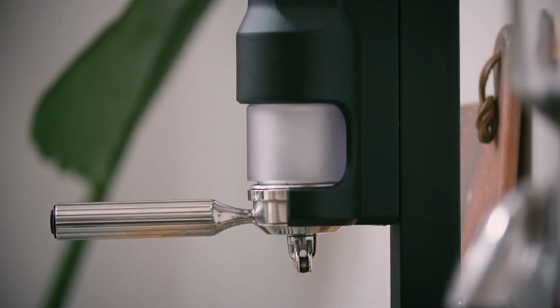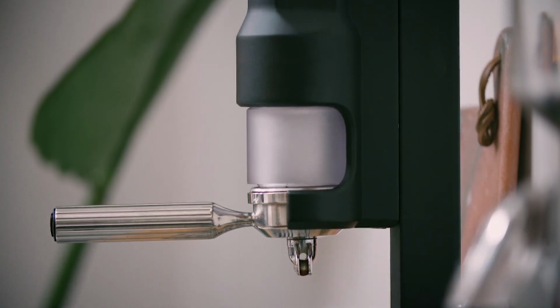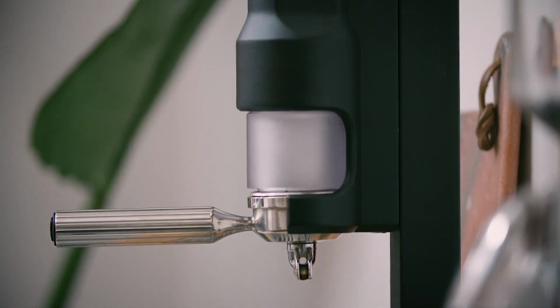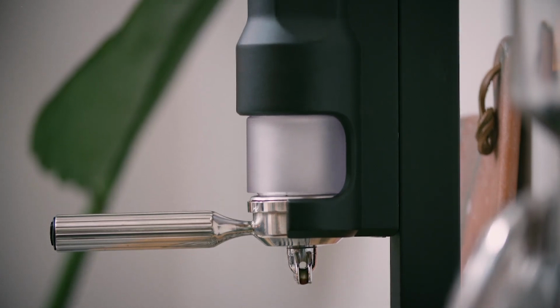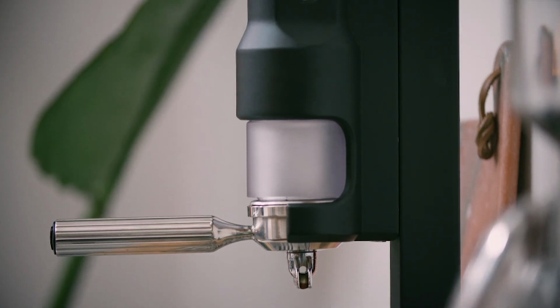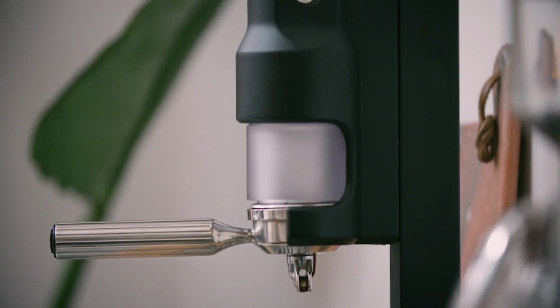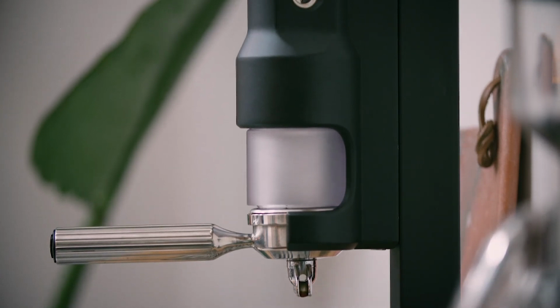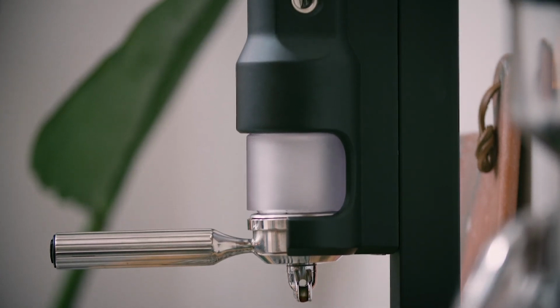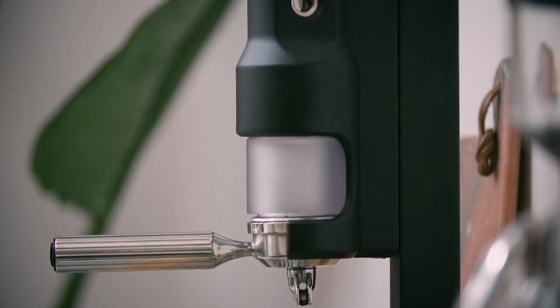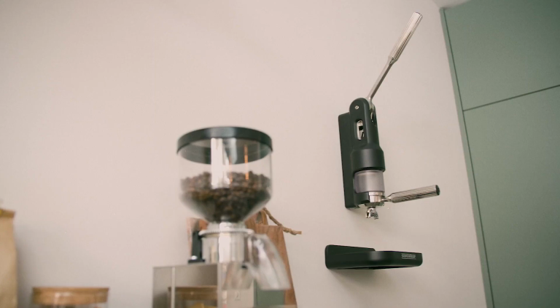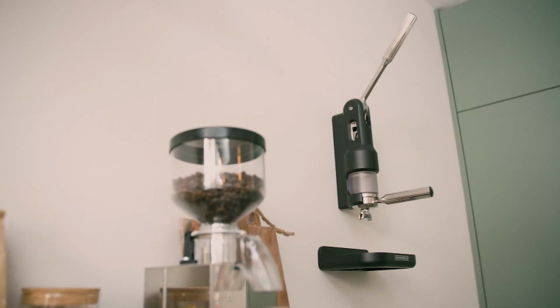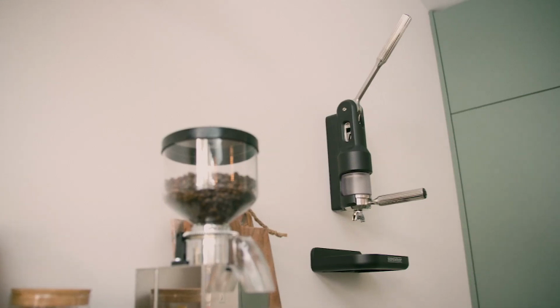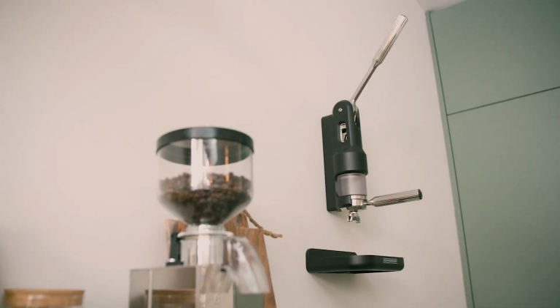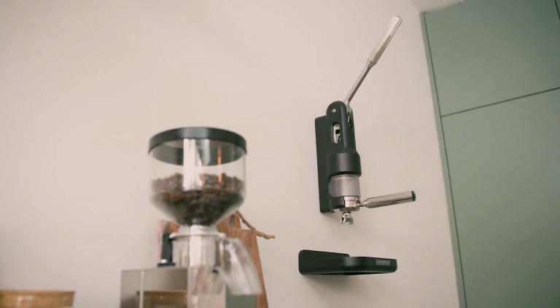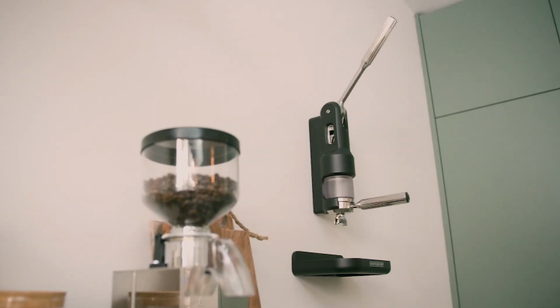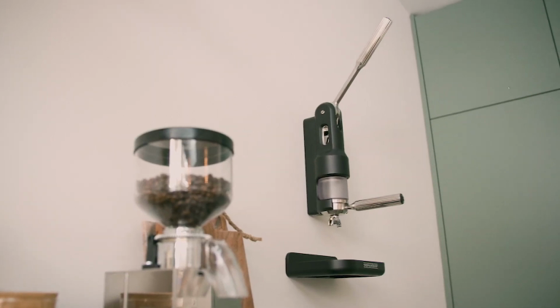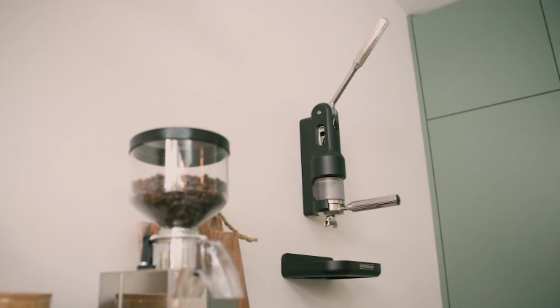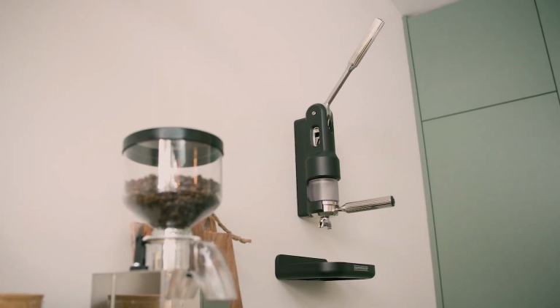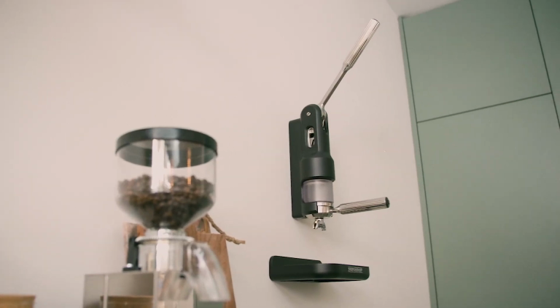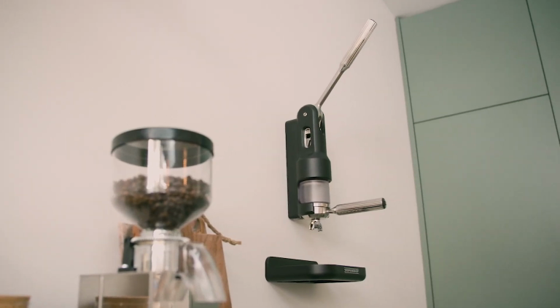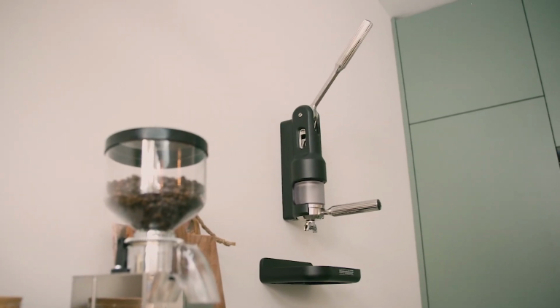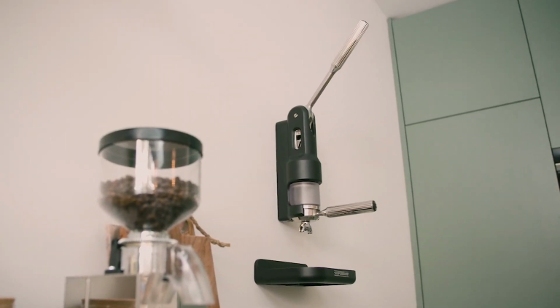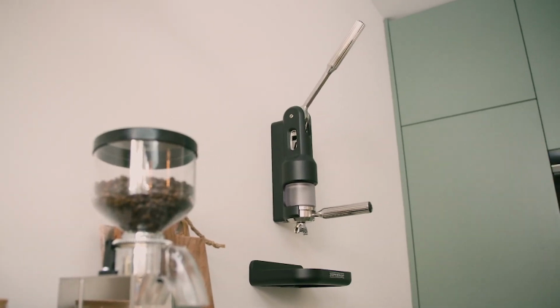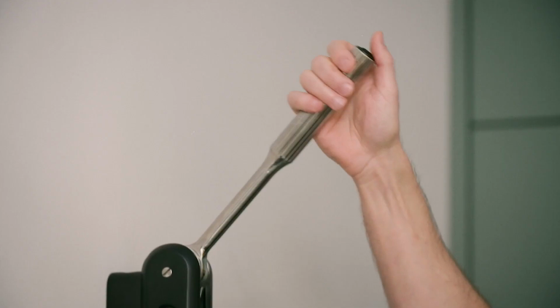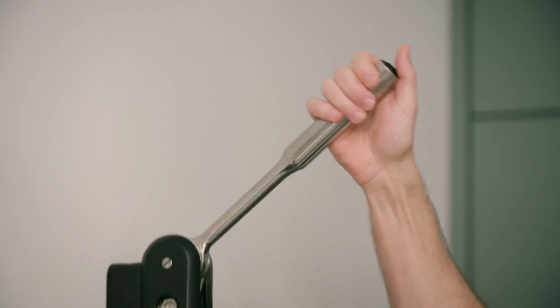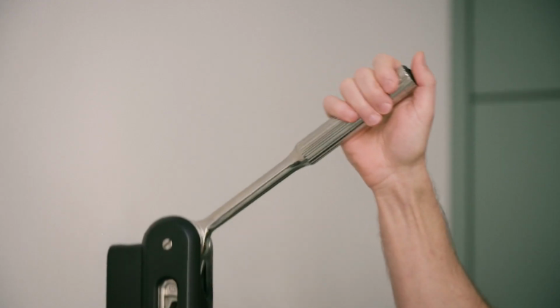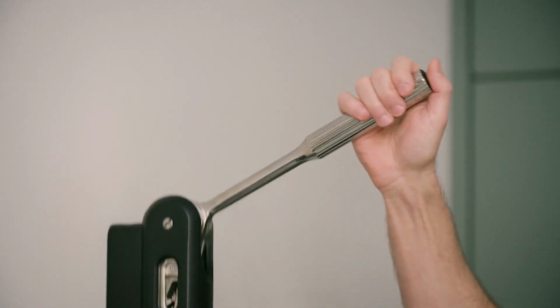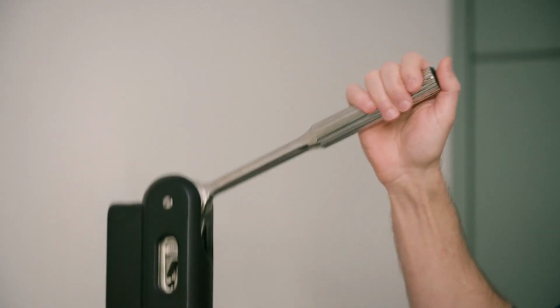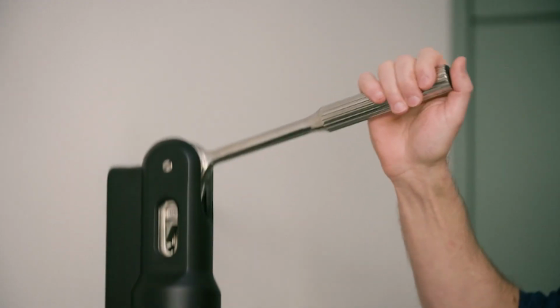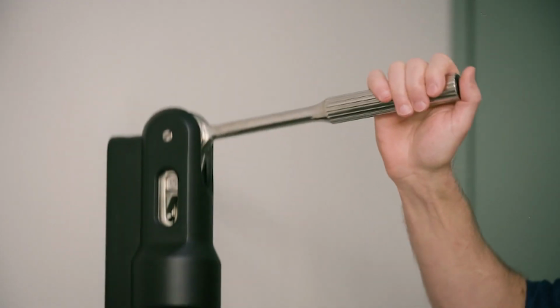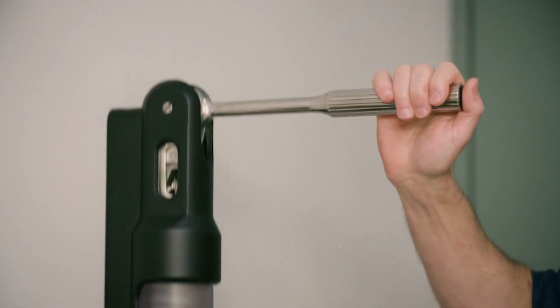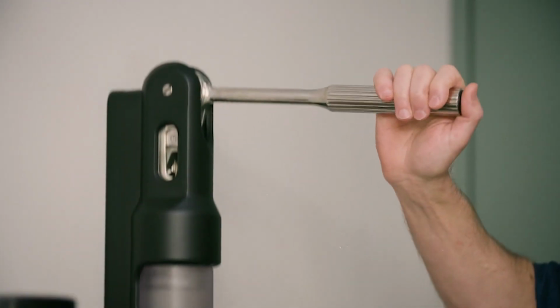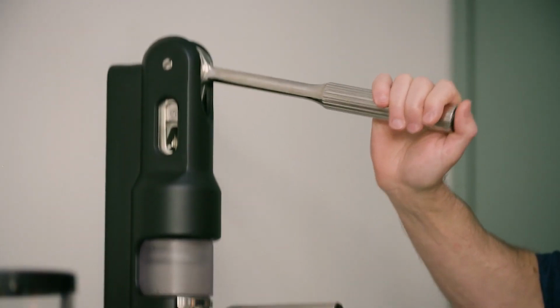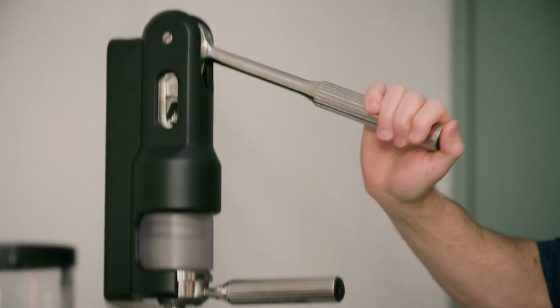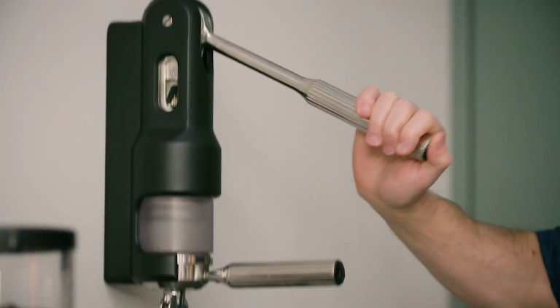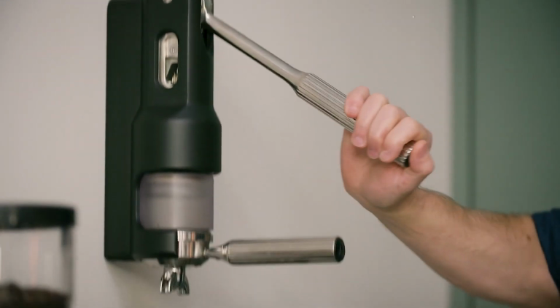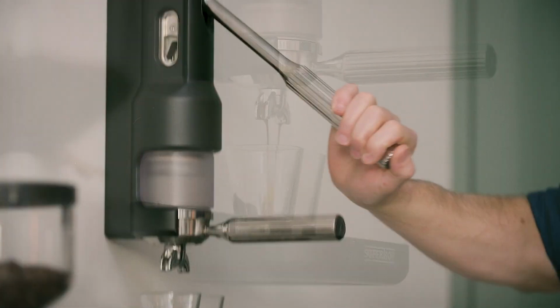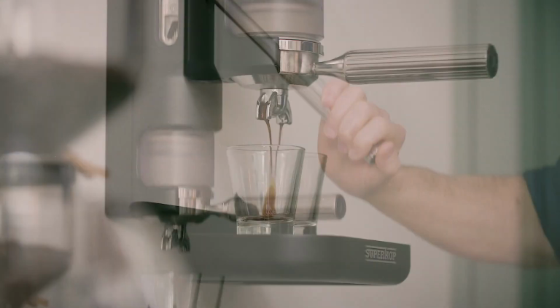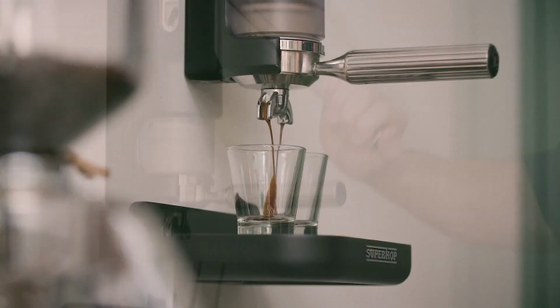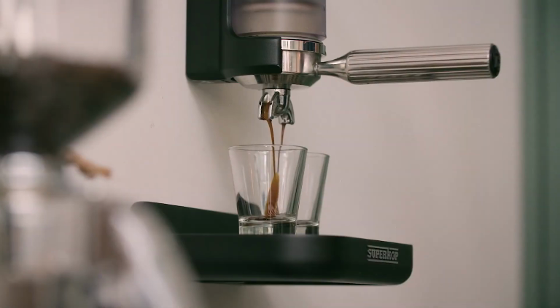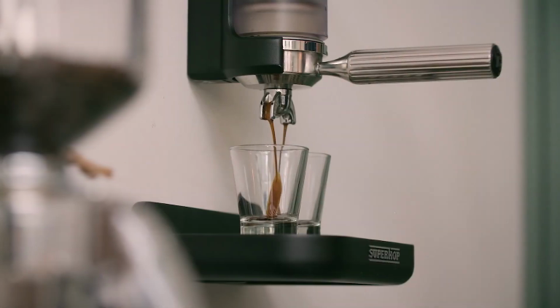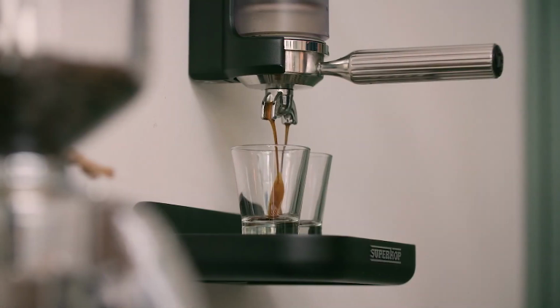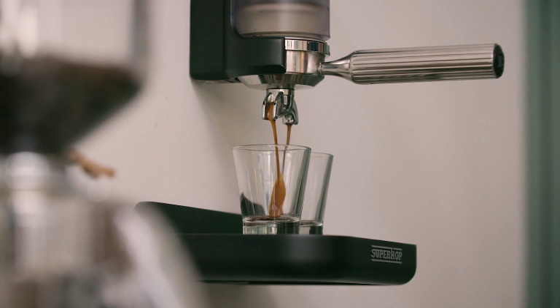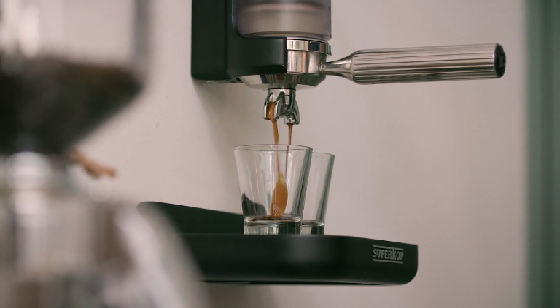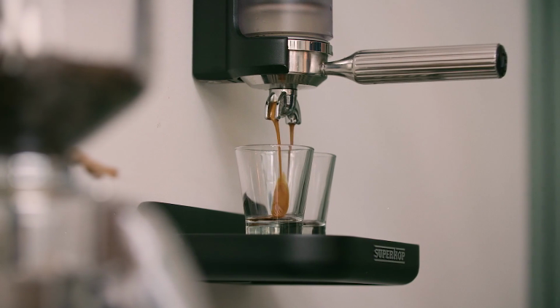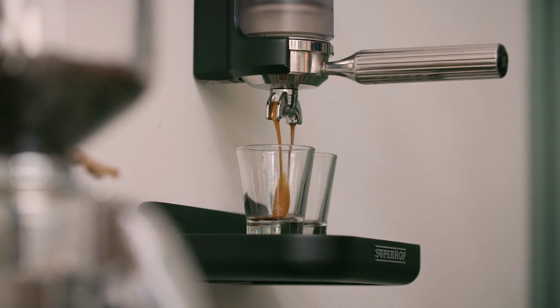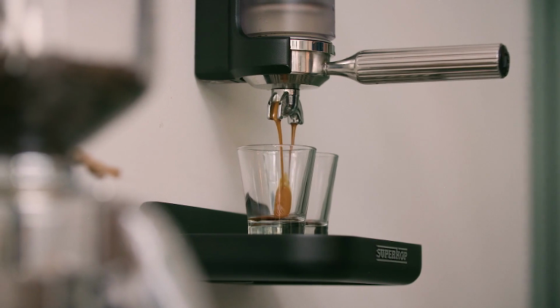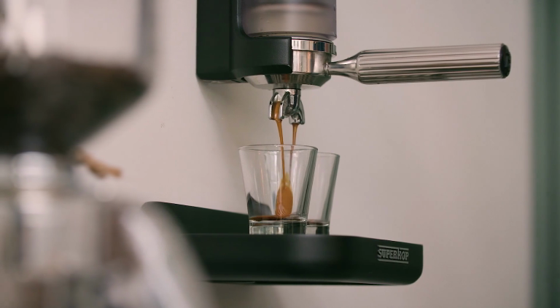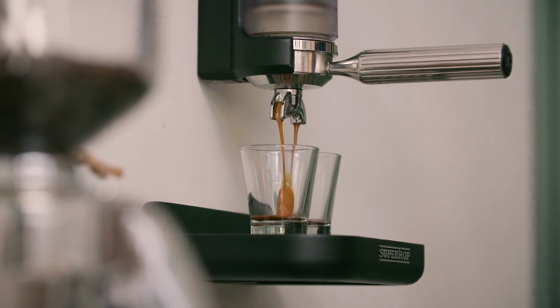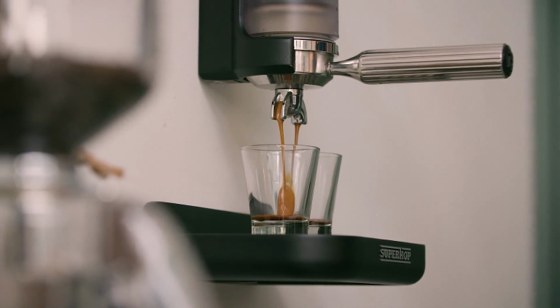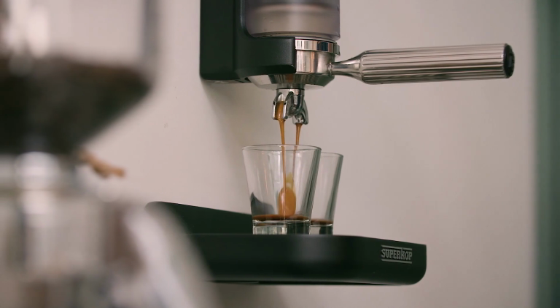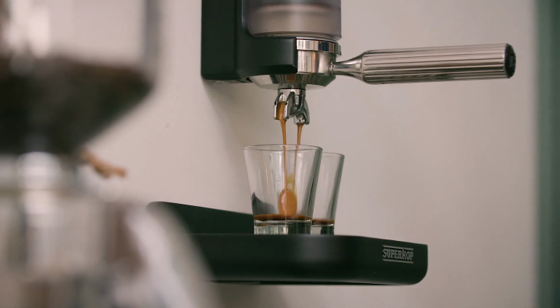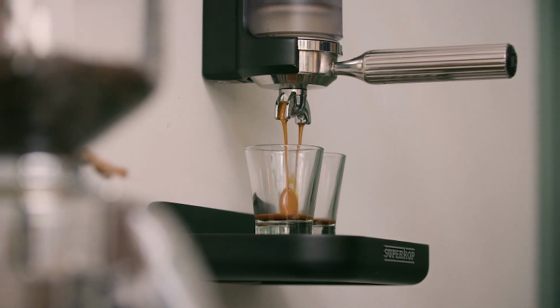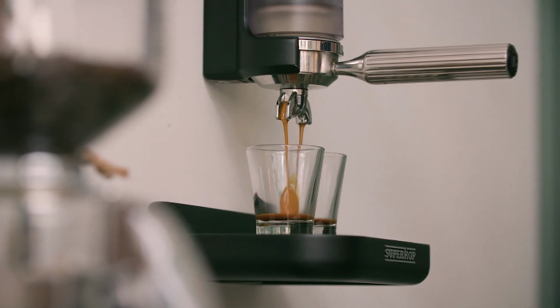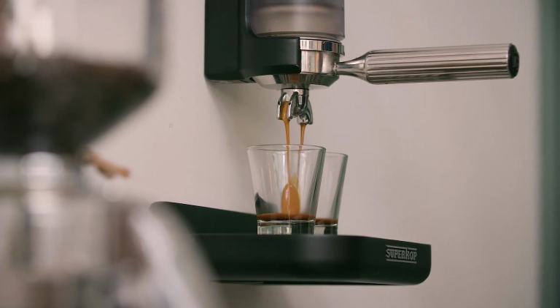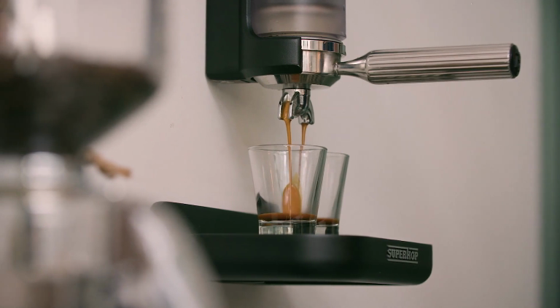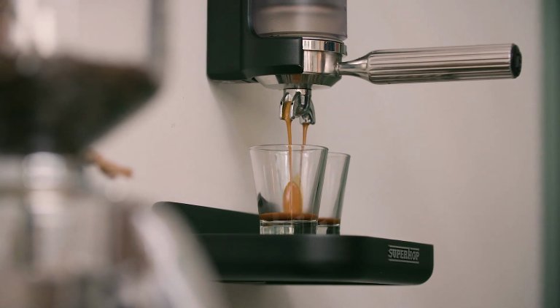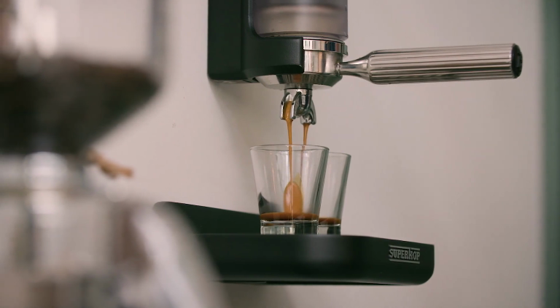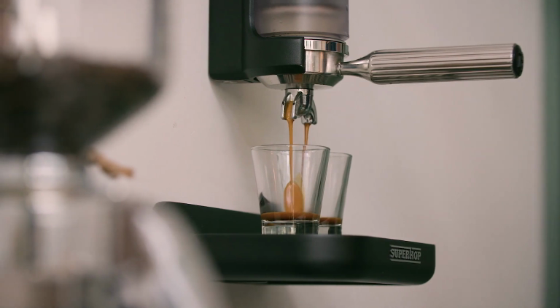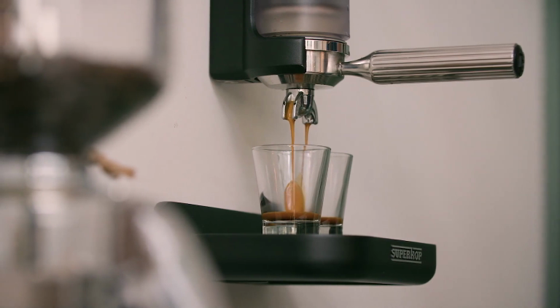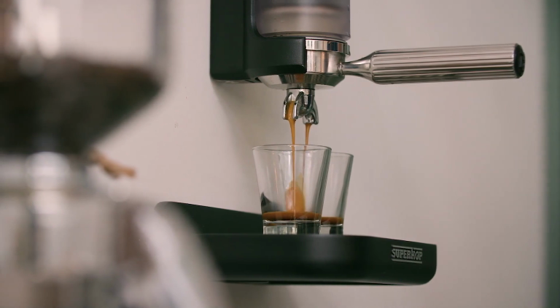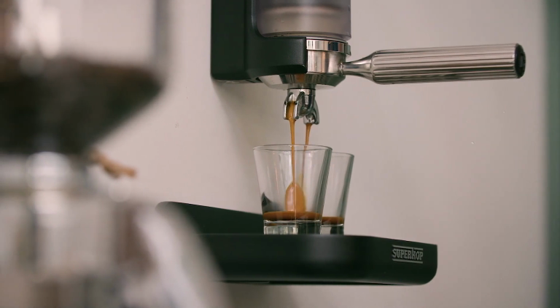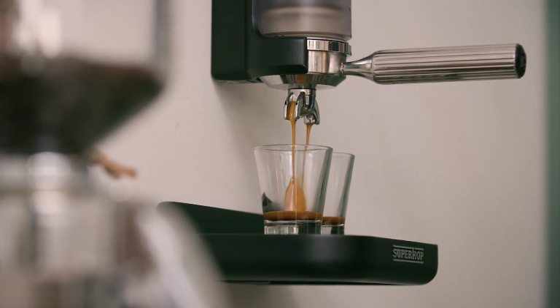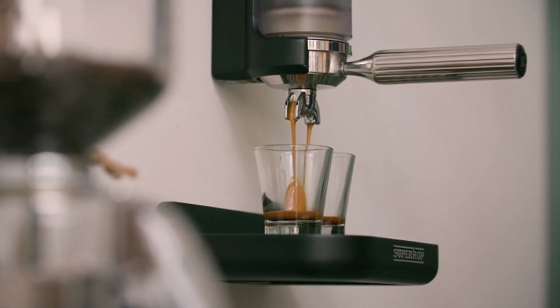Today we show you a new — or should we say, the traditional way of making a premium espresso.